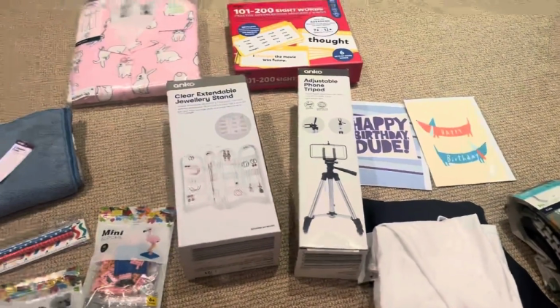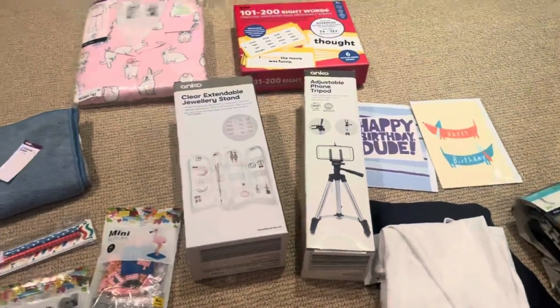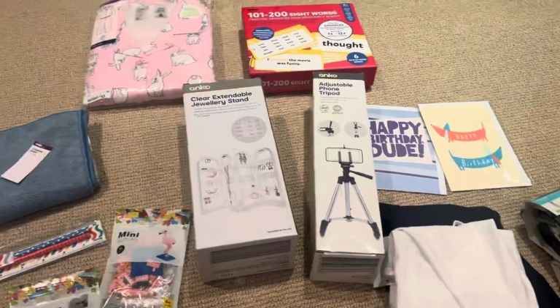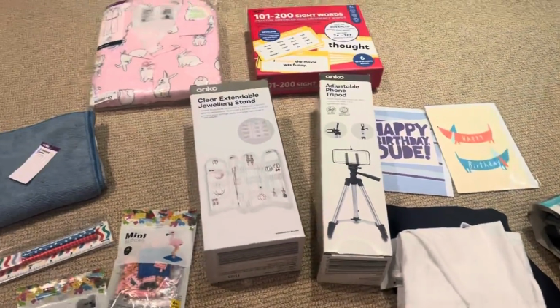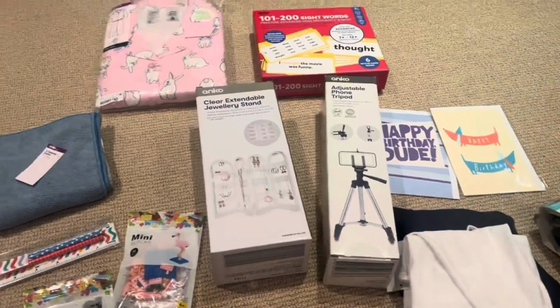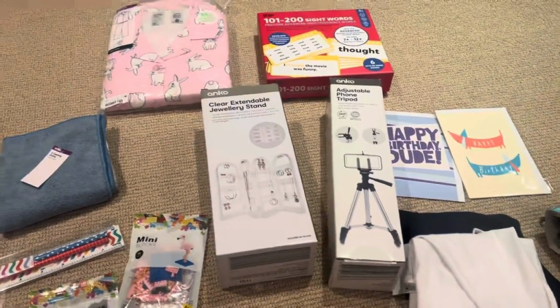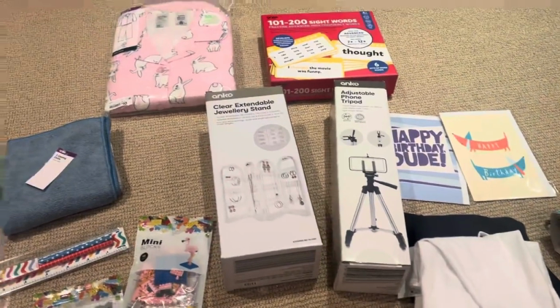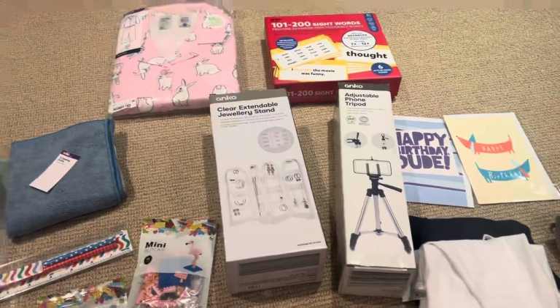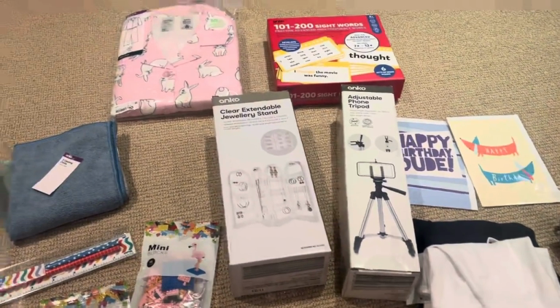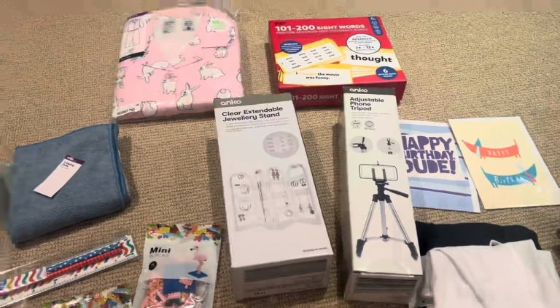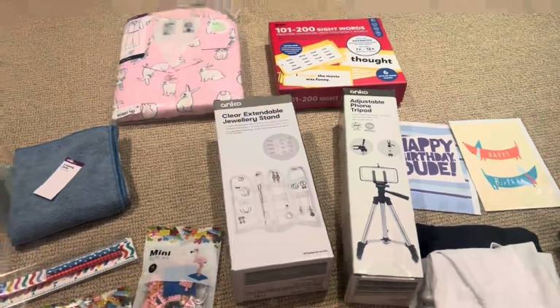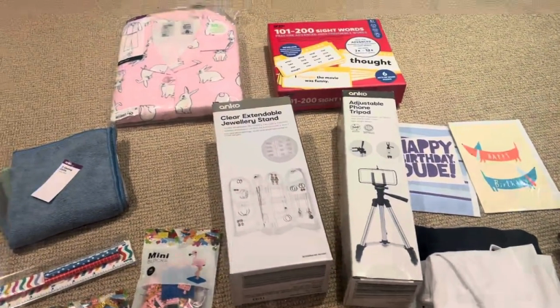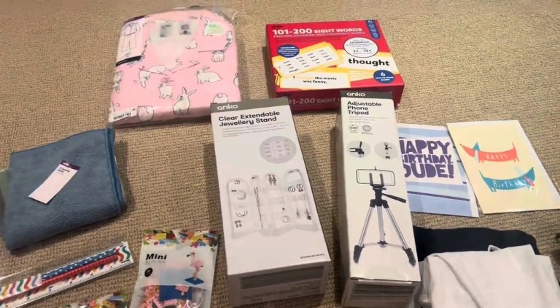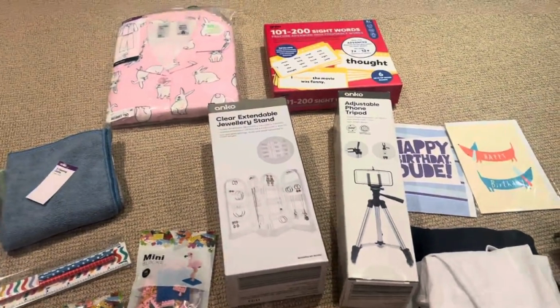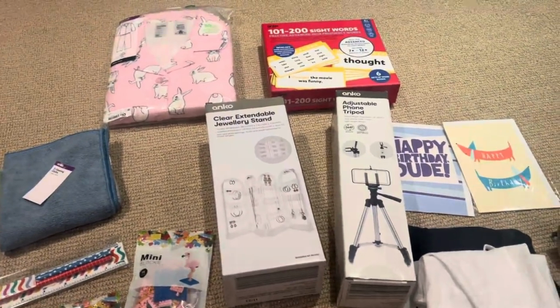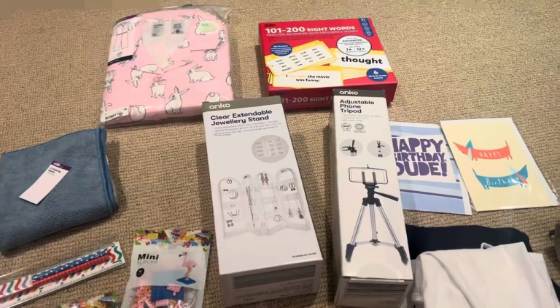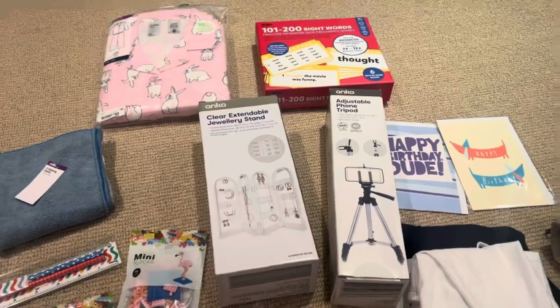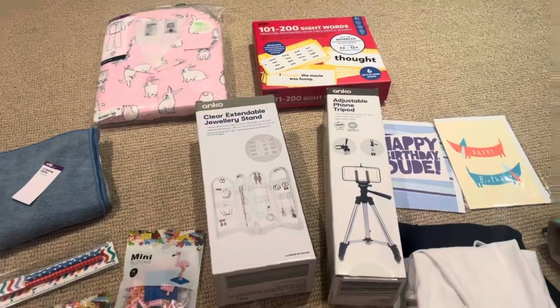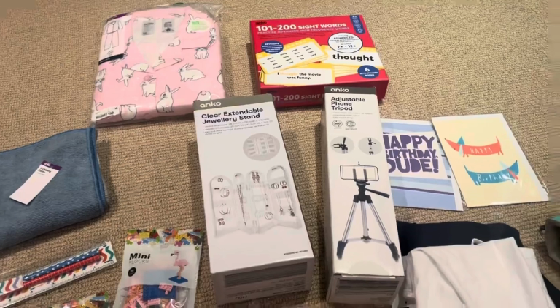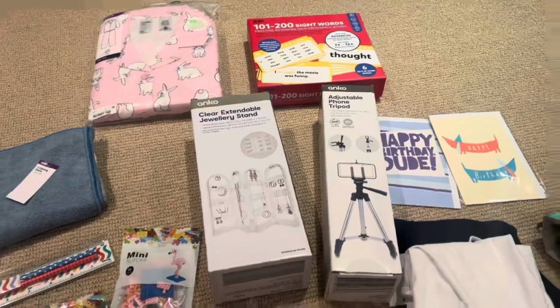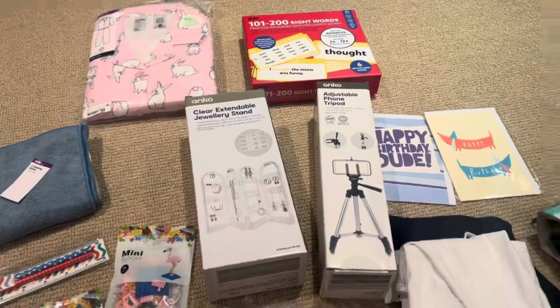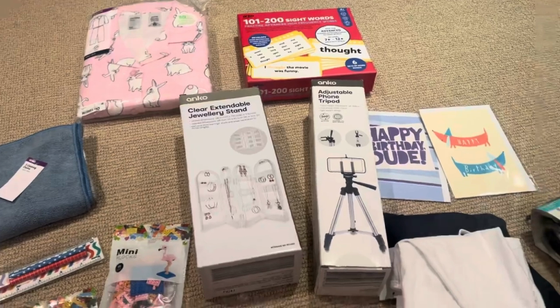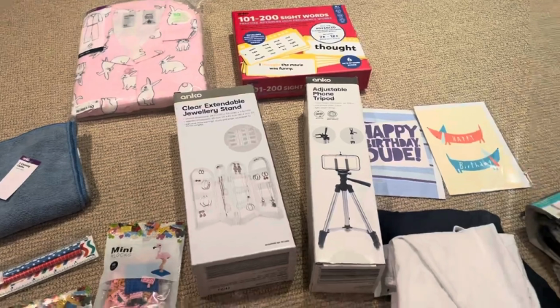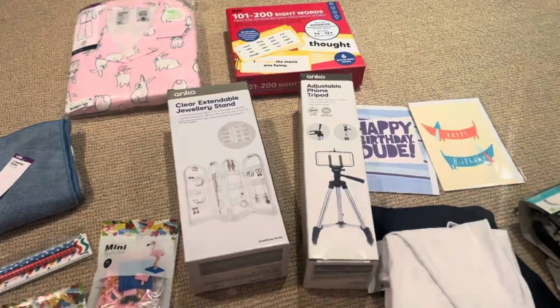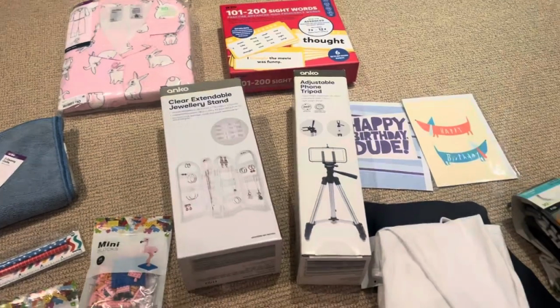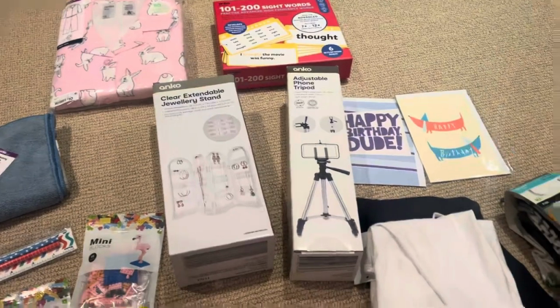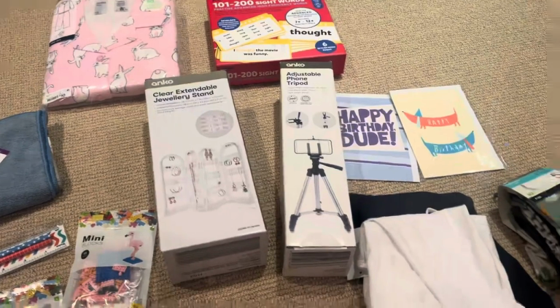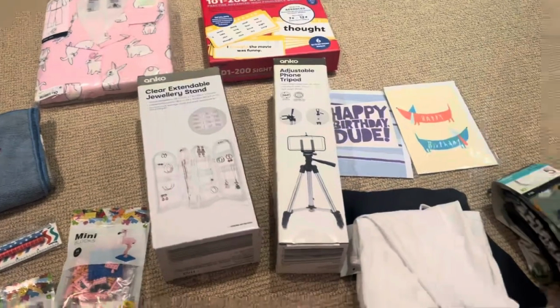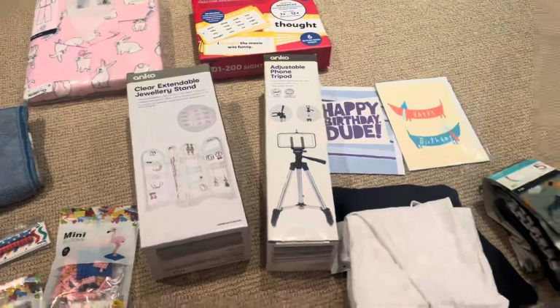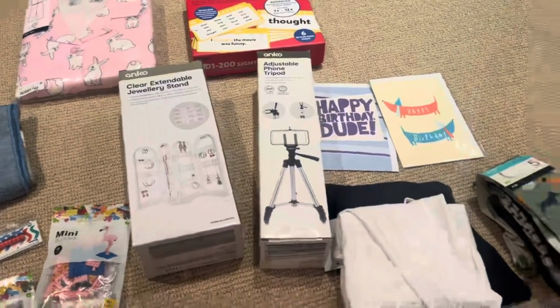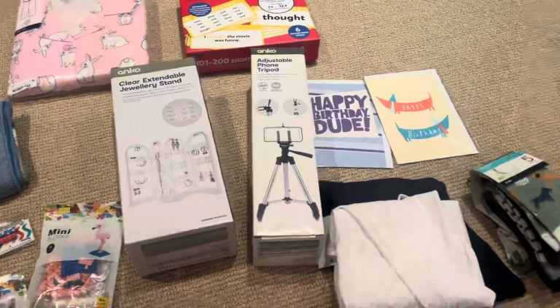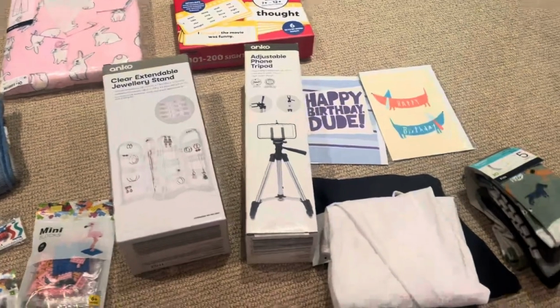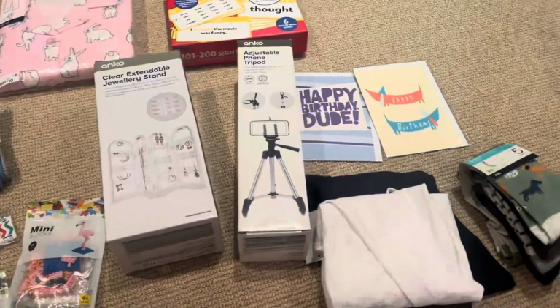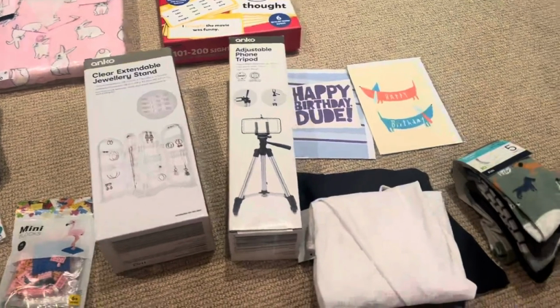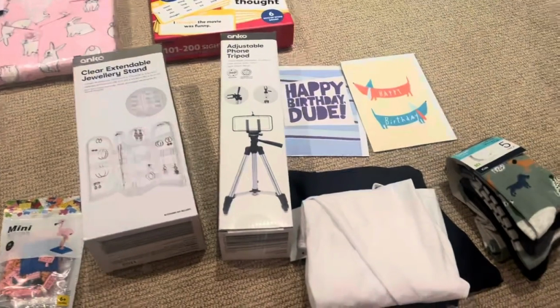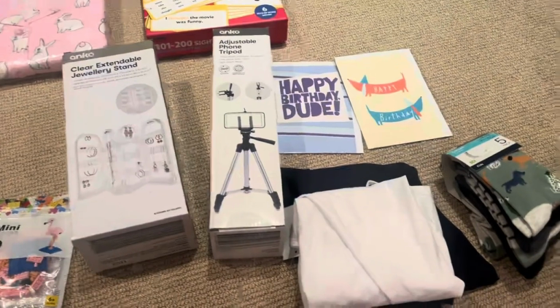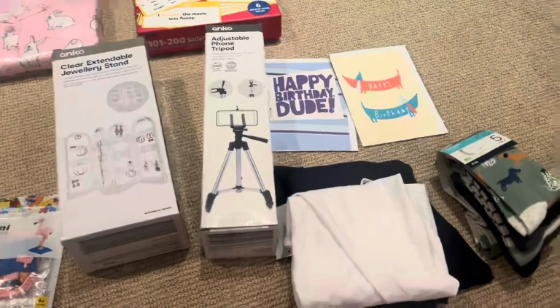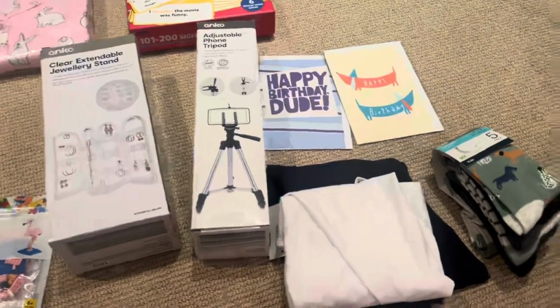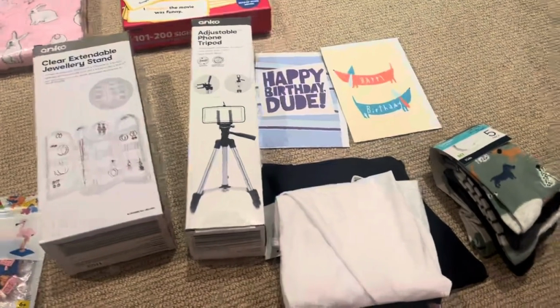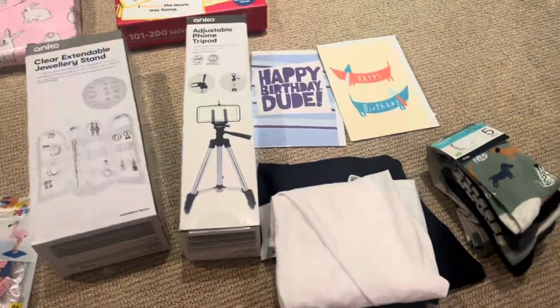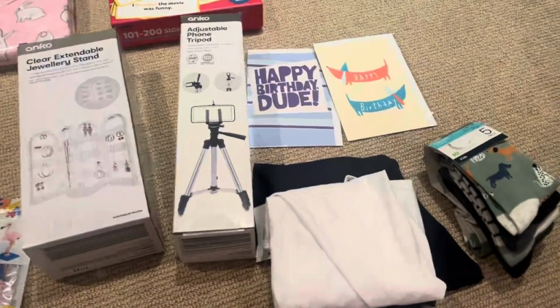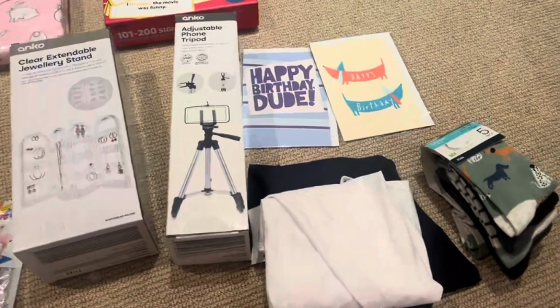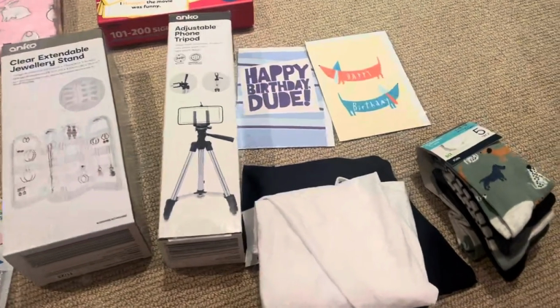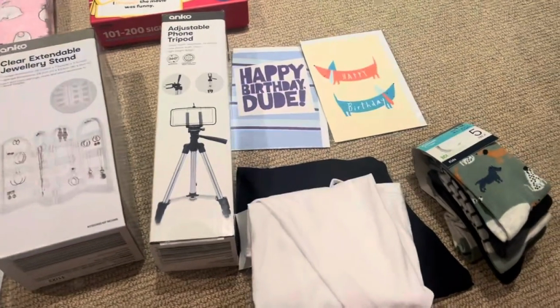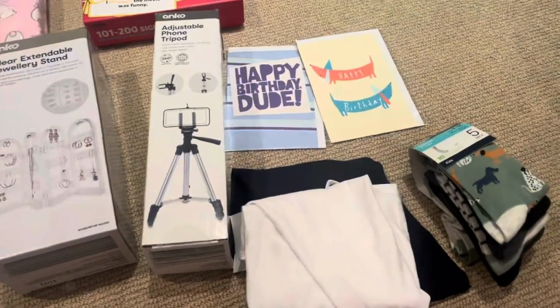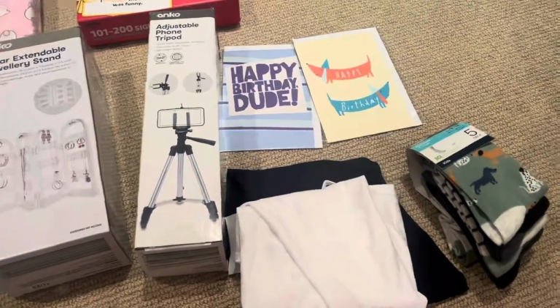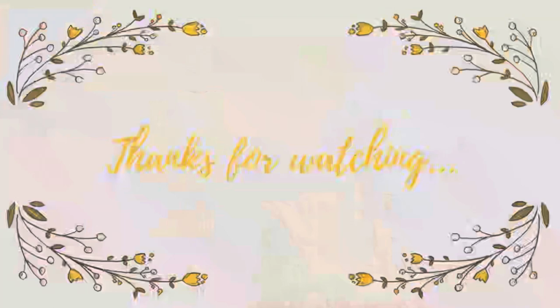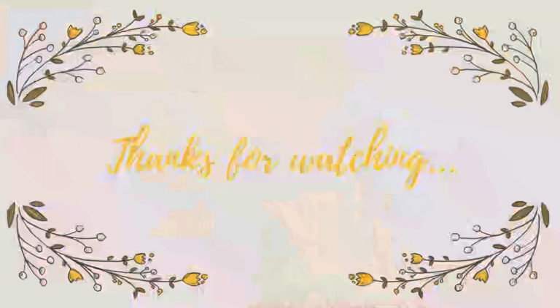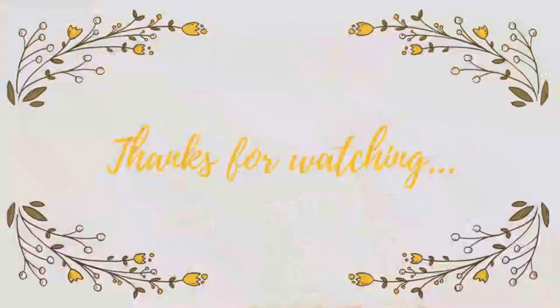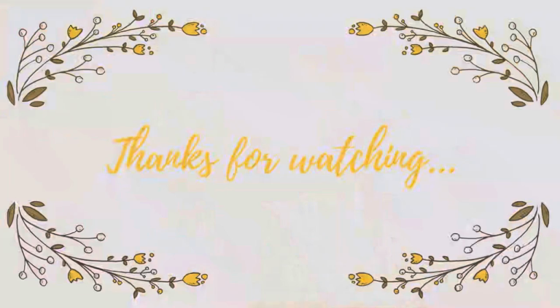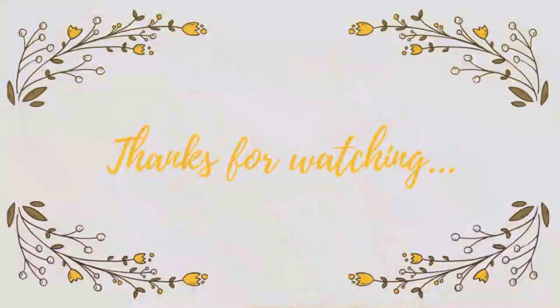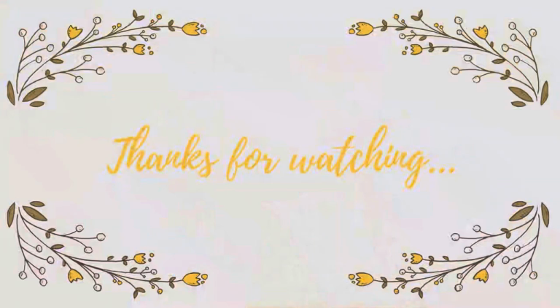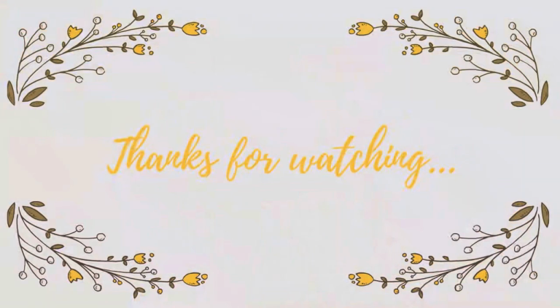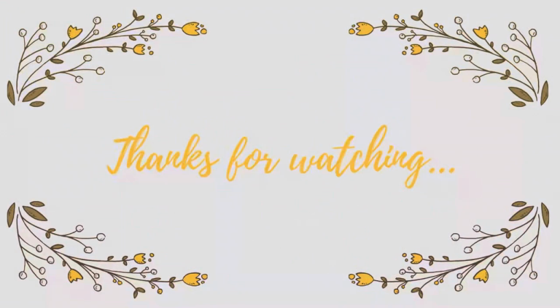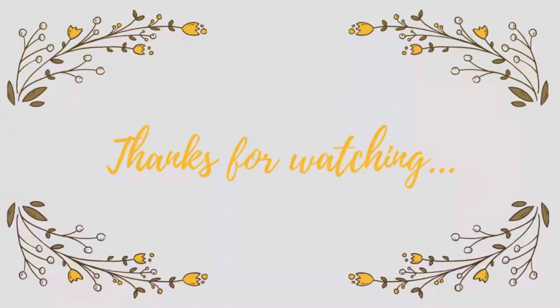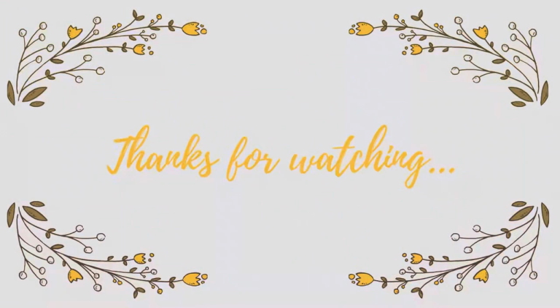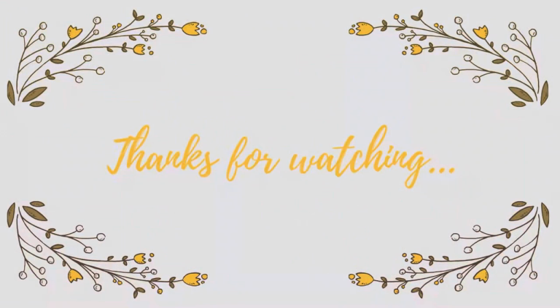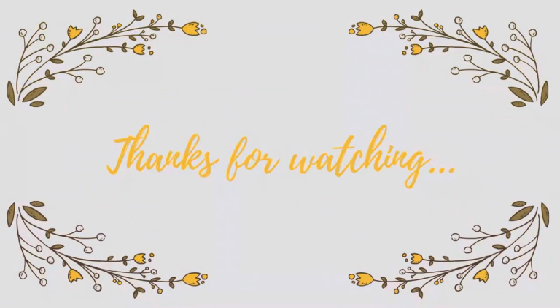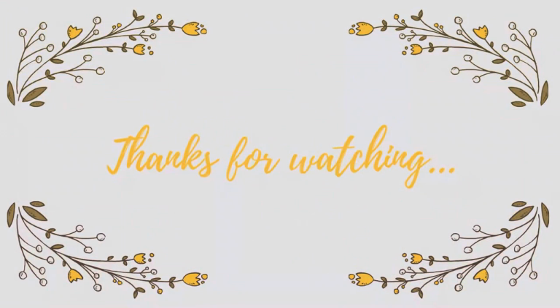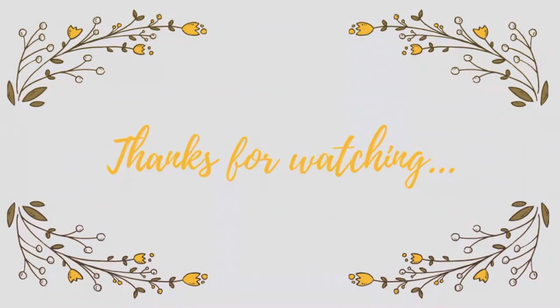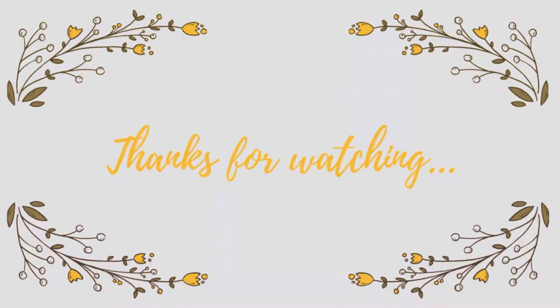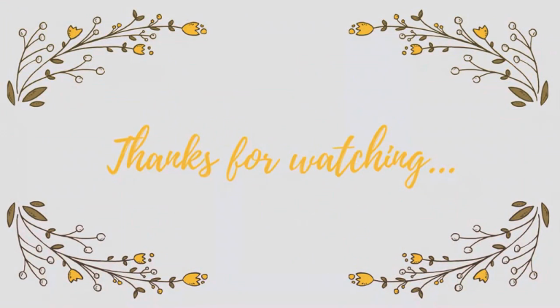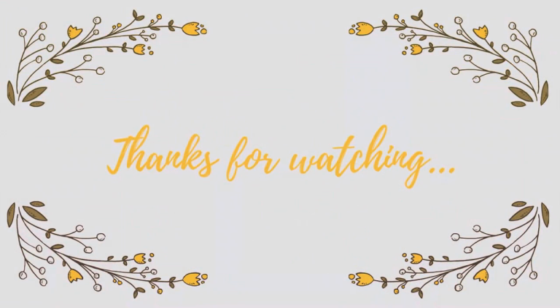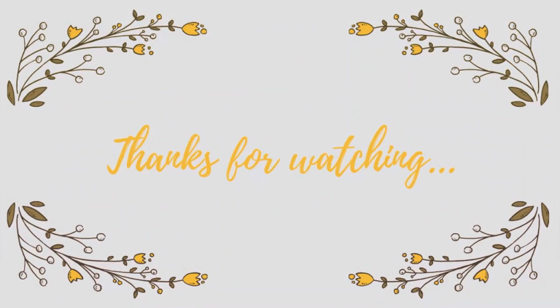That's pretty much it. I really hope you enjoyed this video. If you did, don't forget to give it a like, and if you haven't done it yet, hit that subscribe button. I'll see you all next week, bye!